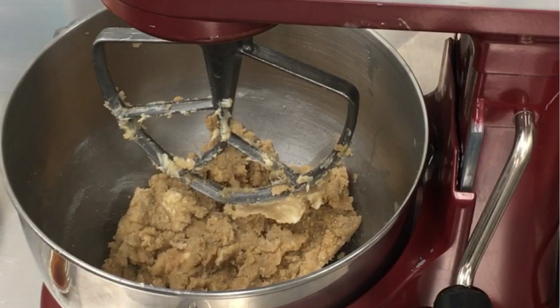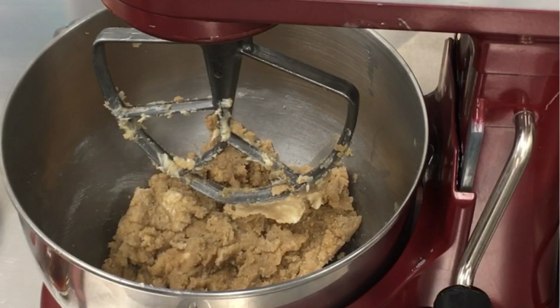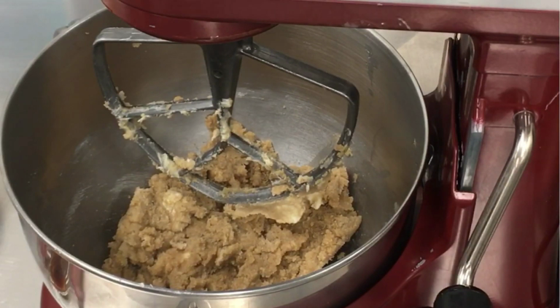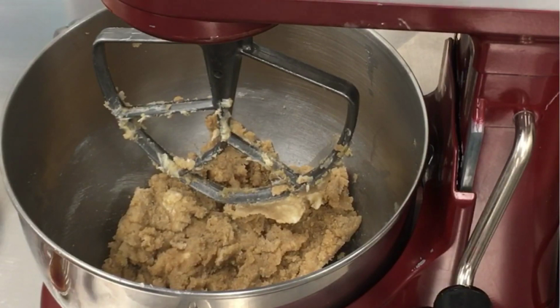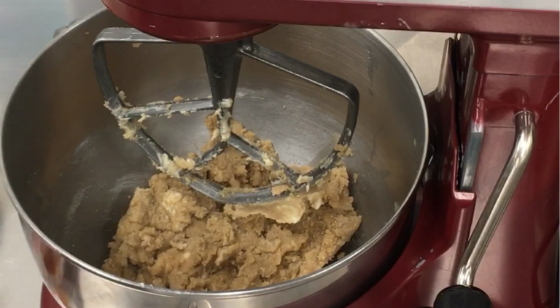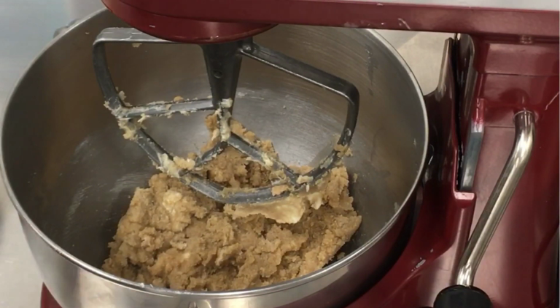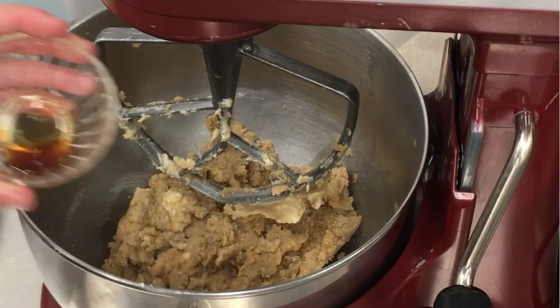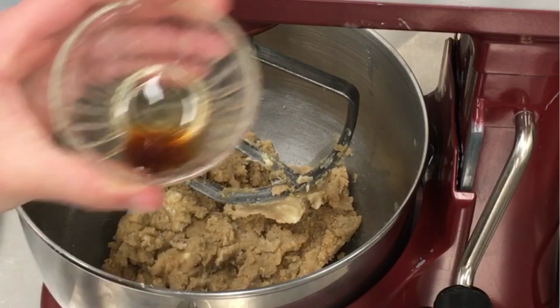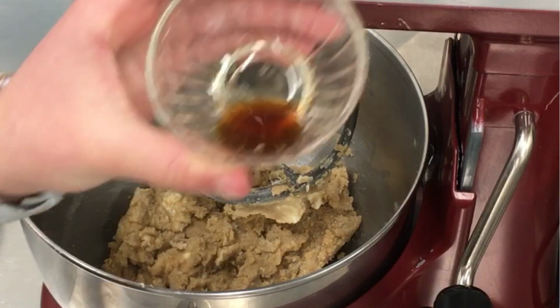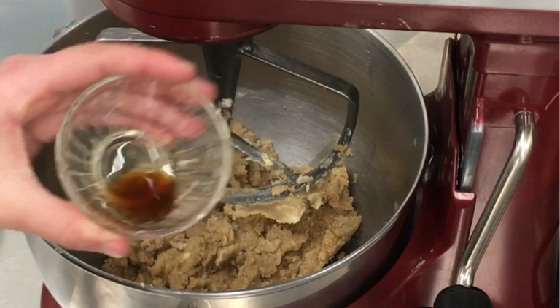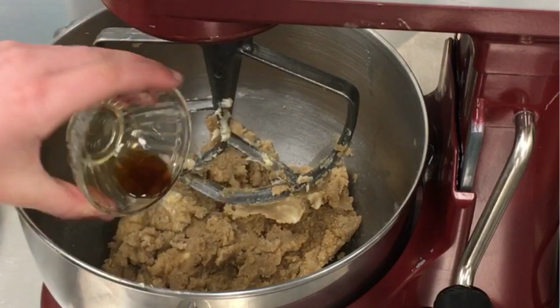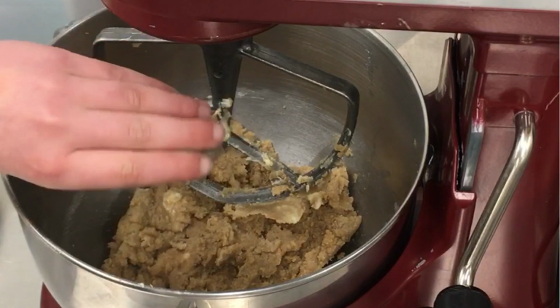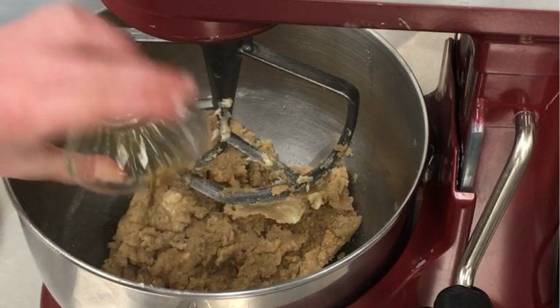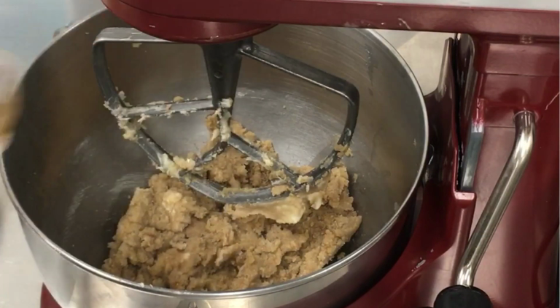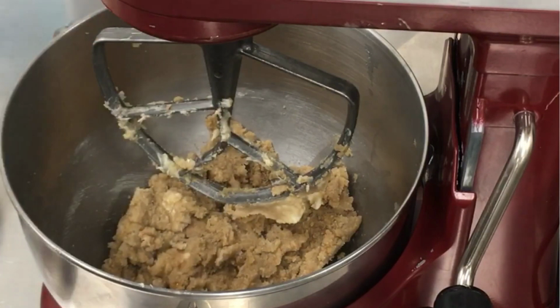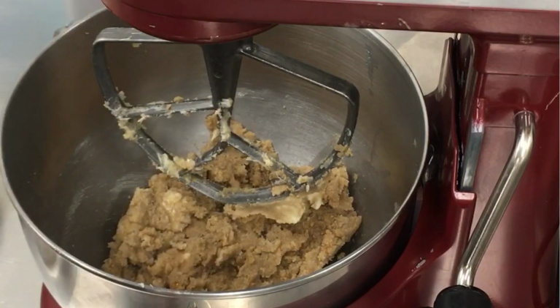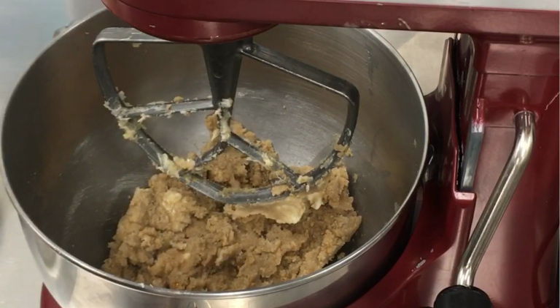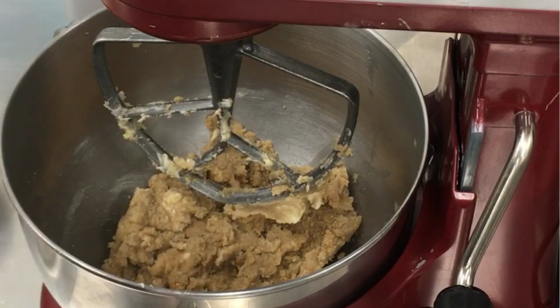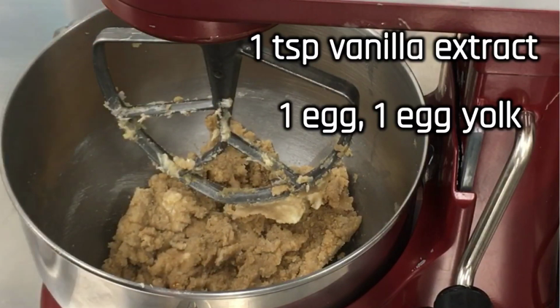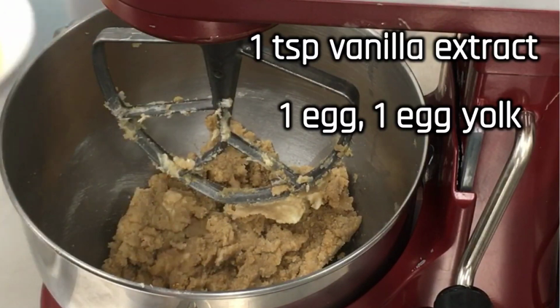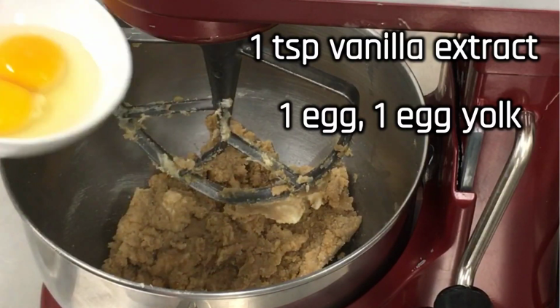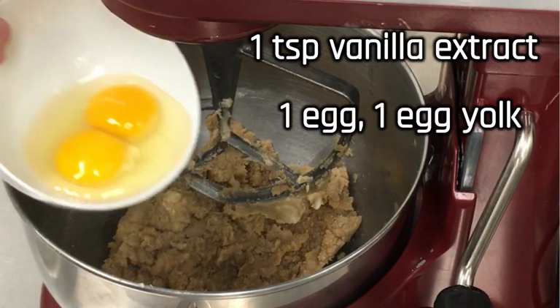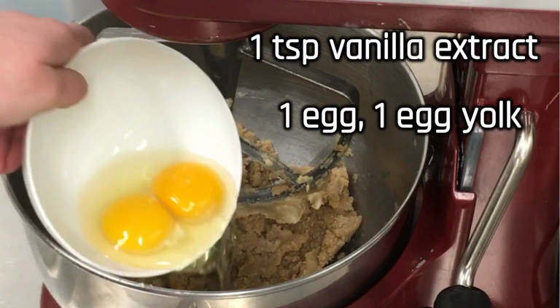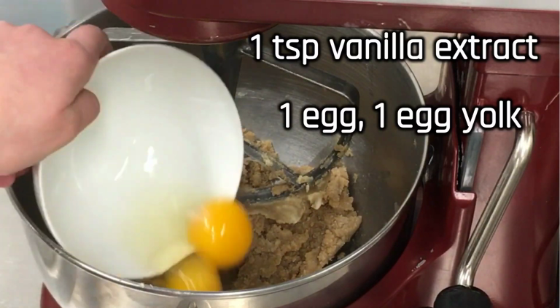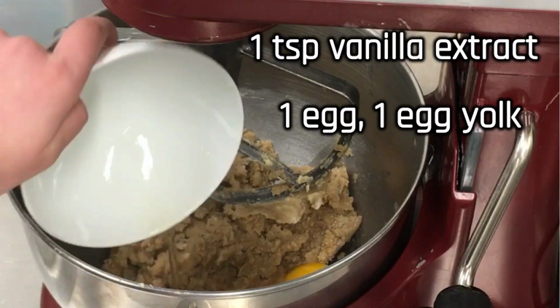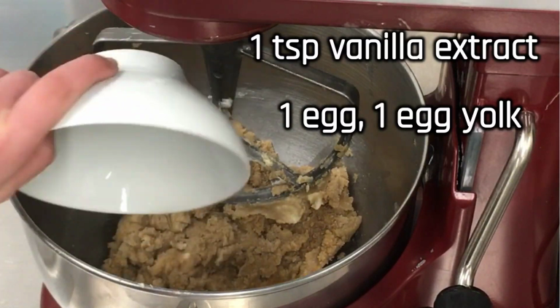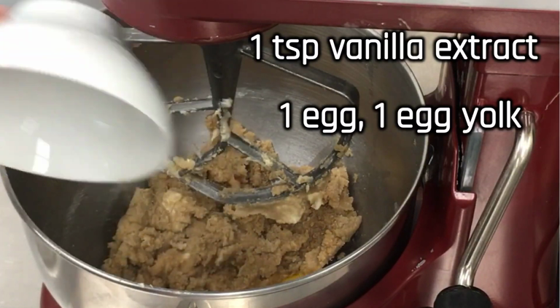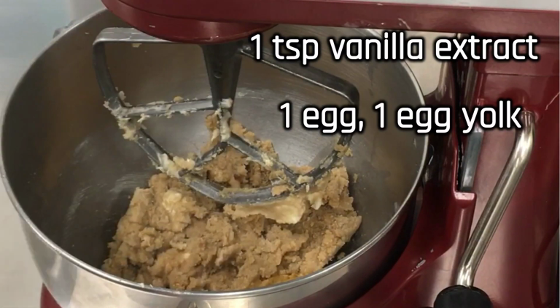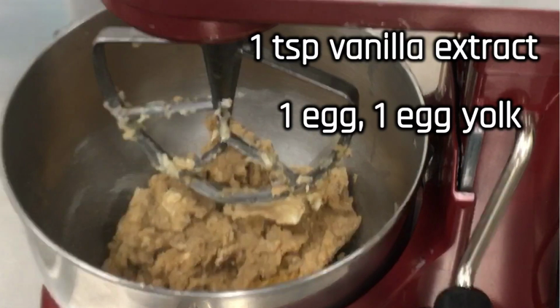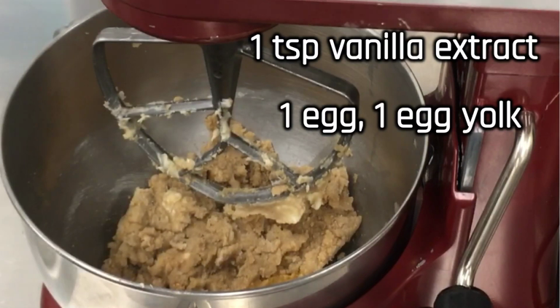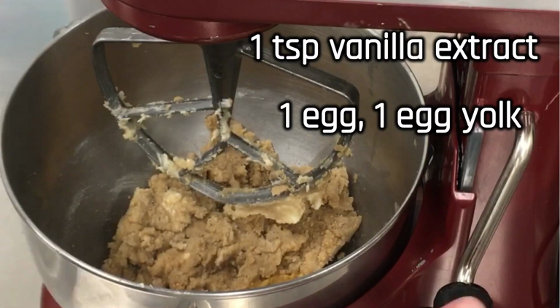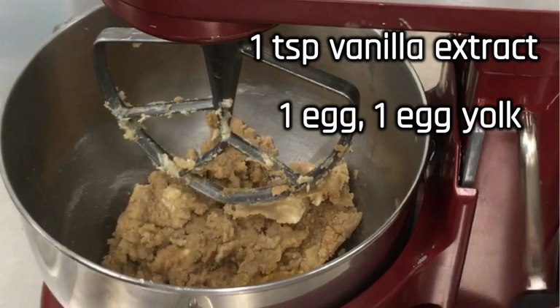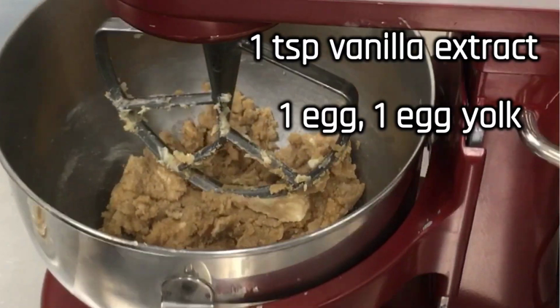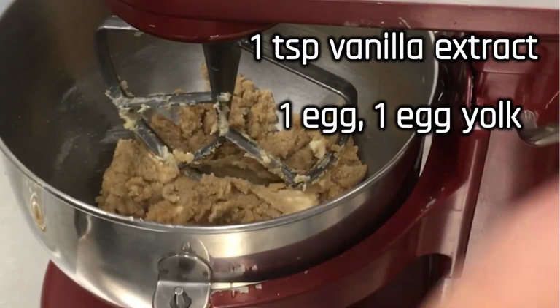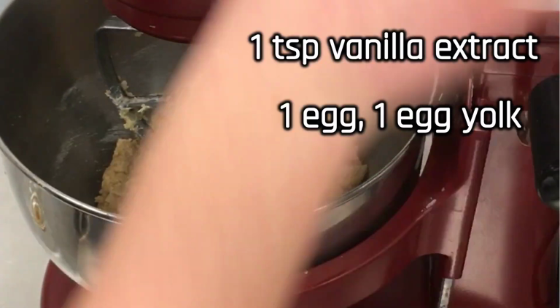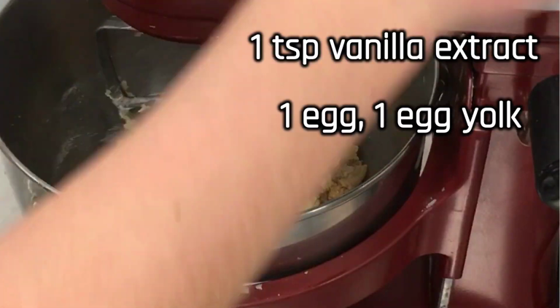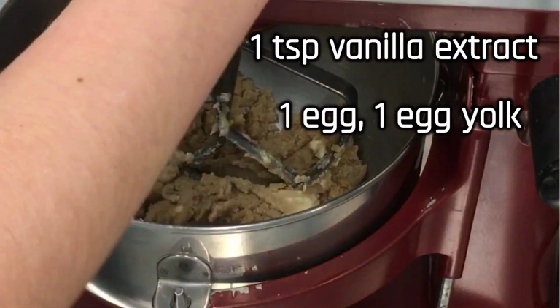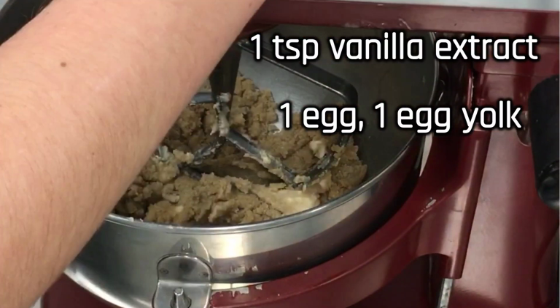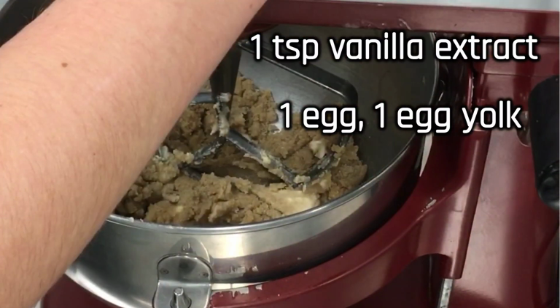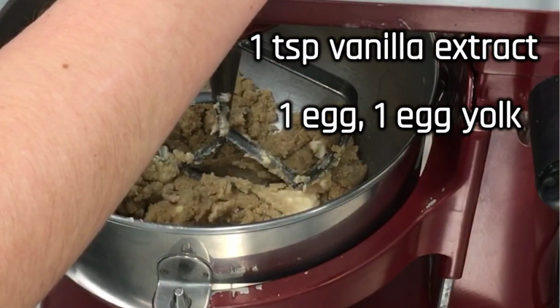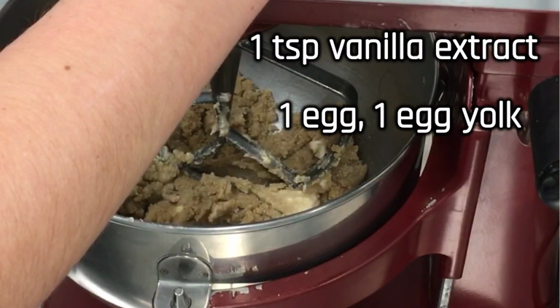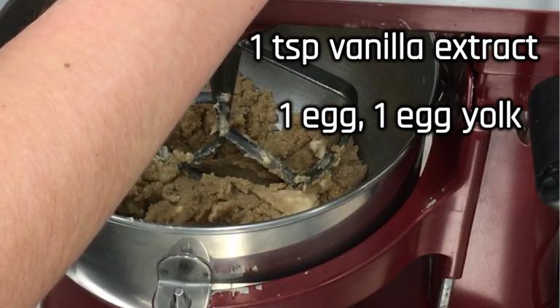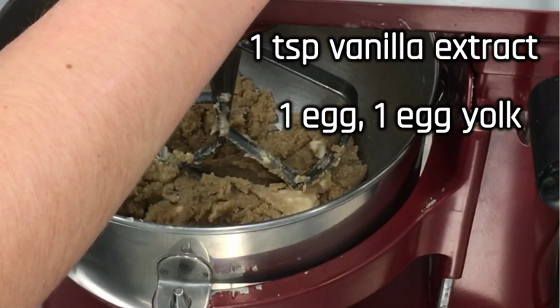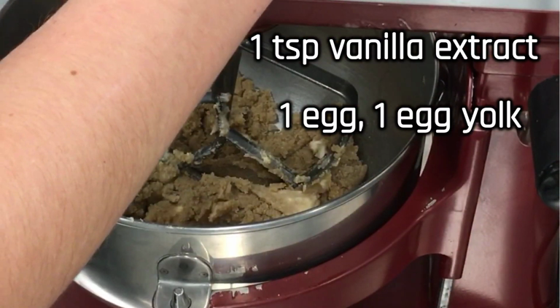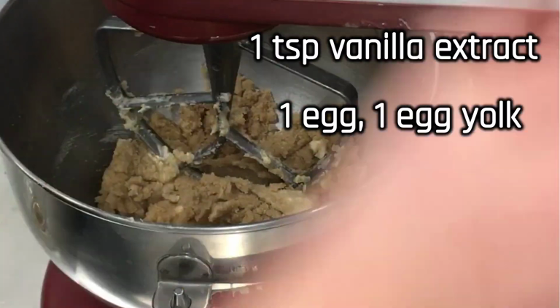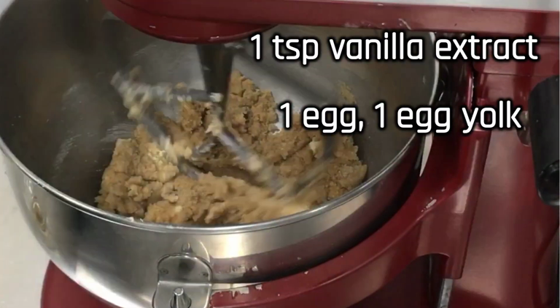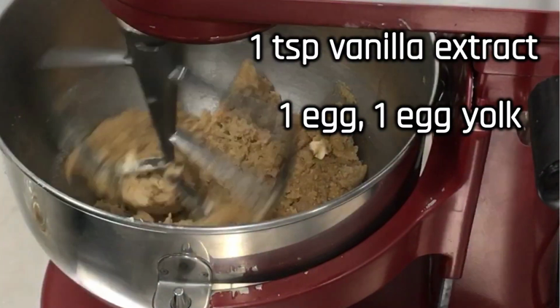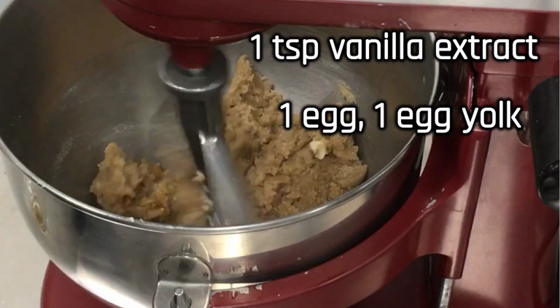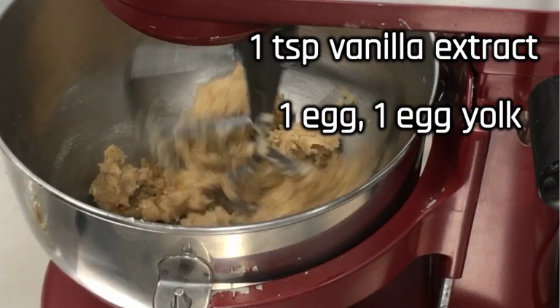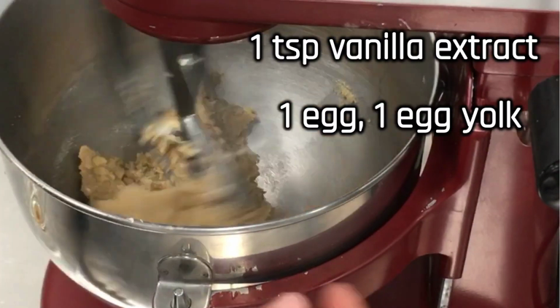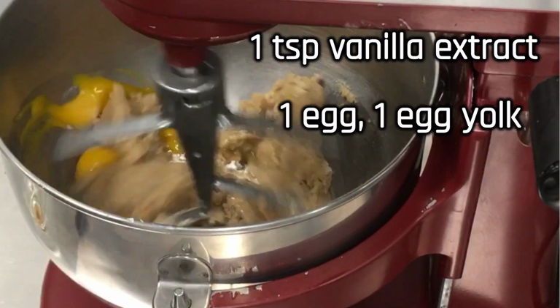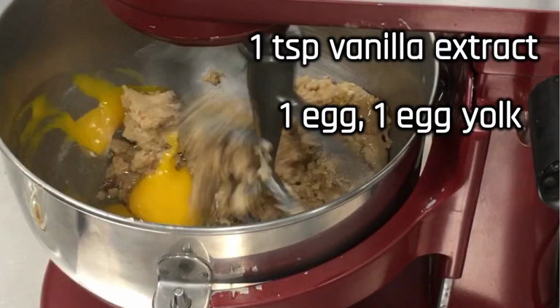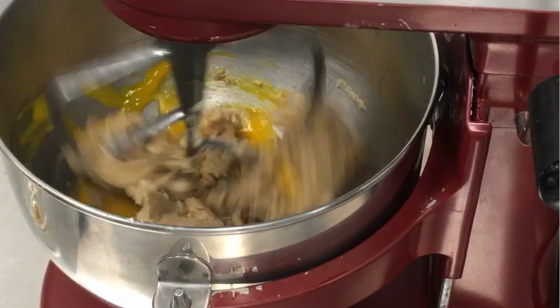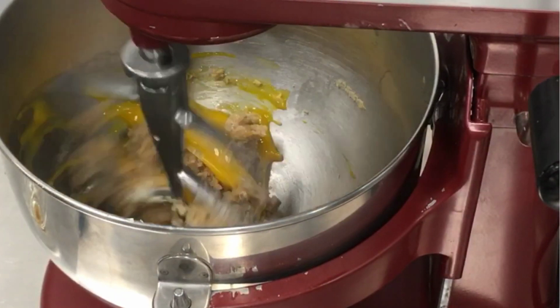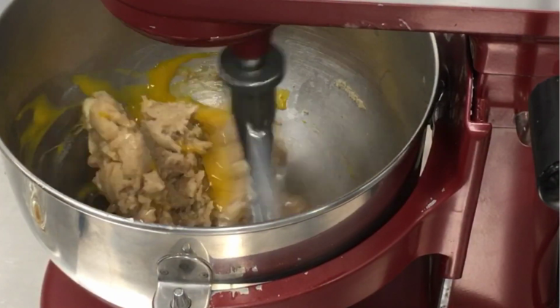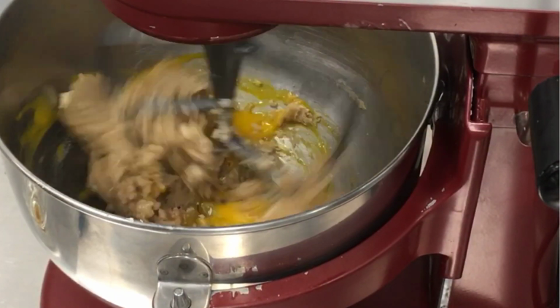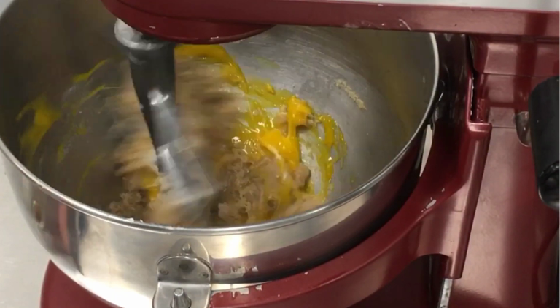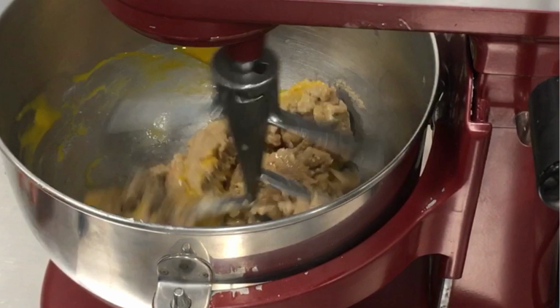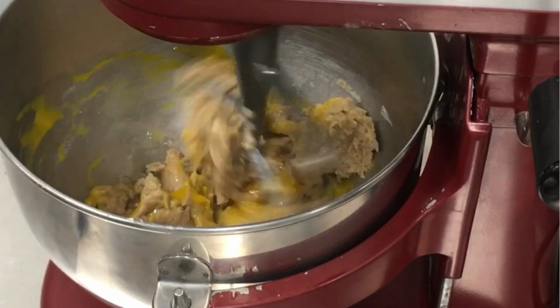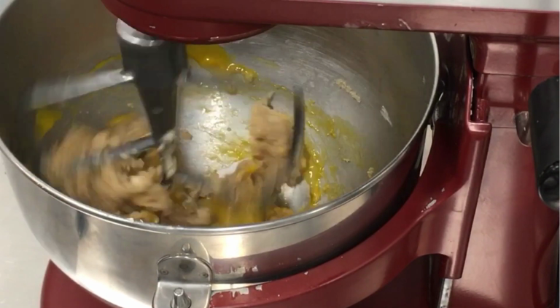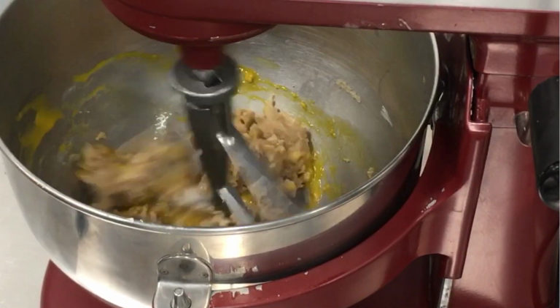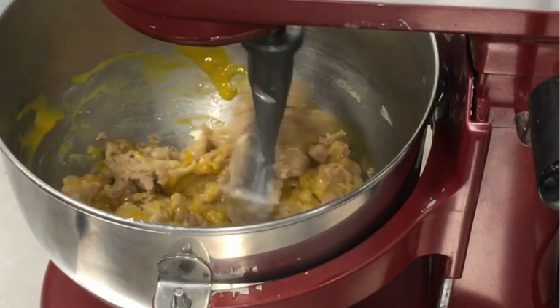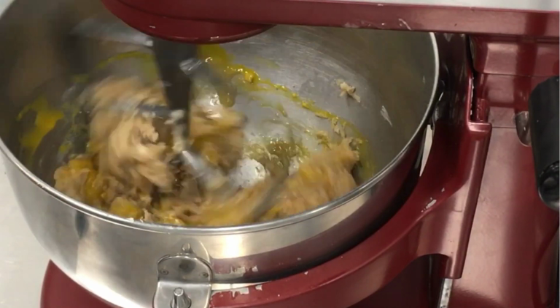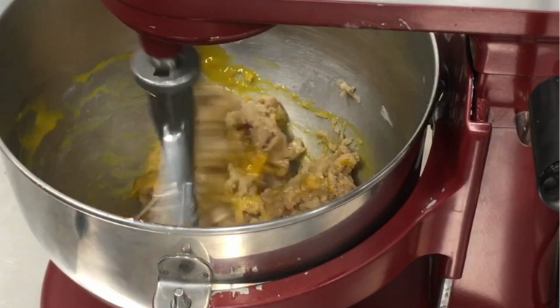Back in the electric mixer, add one teaspoon of vanilla extract, one egg, and one egg yolk, and mix until well incorporated.